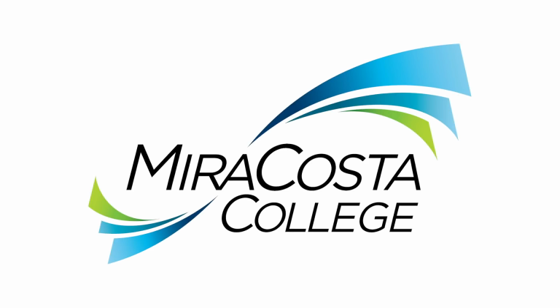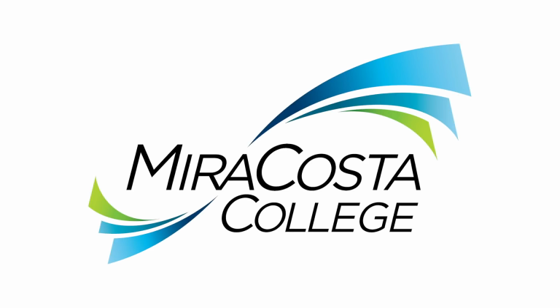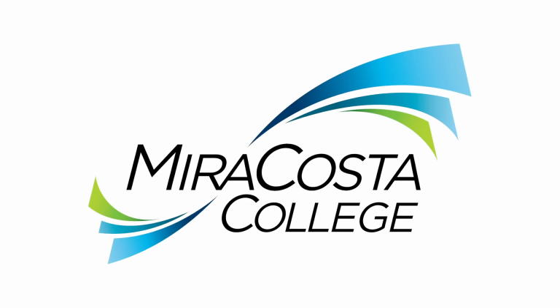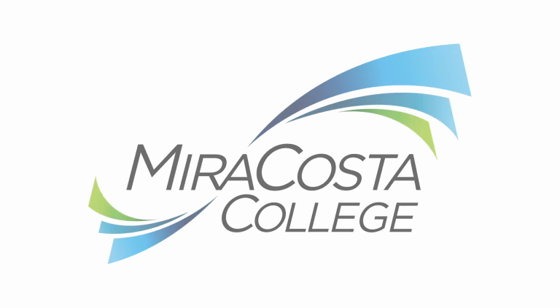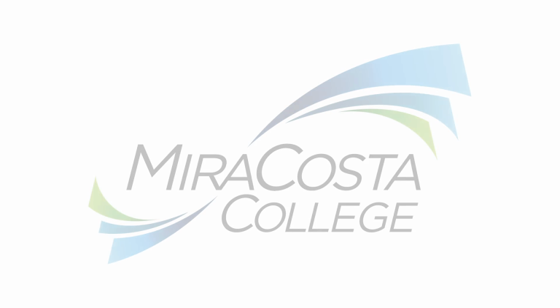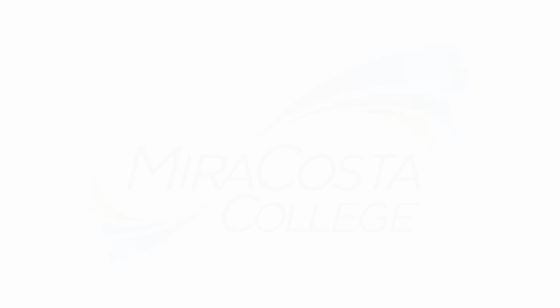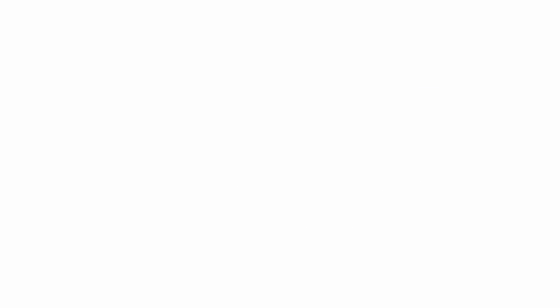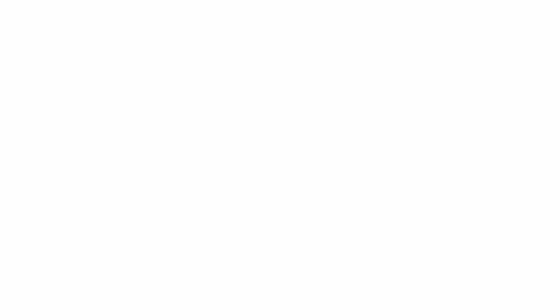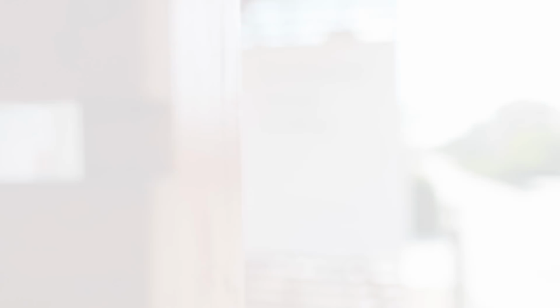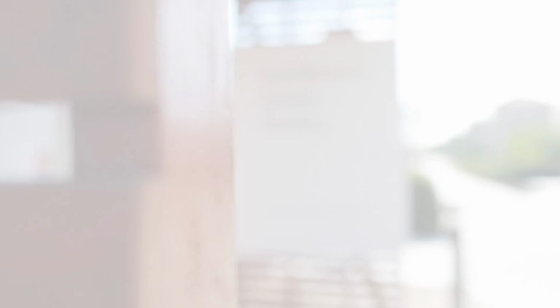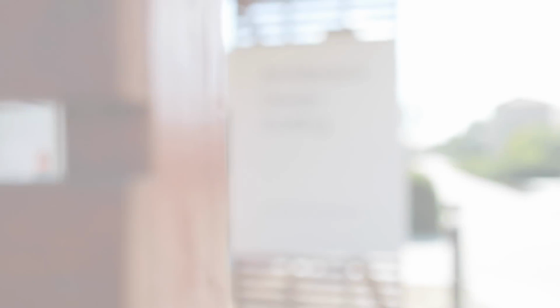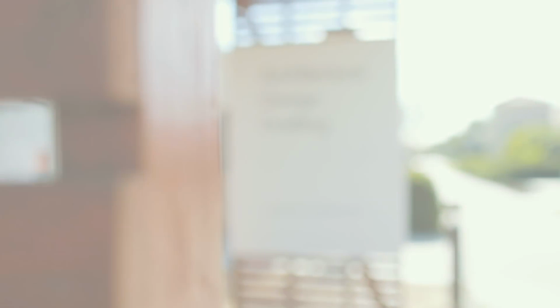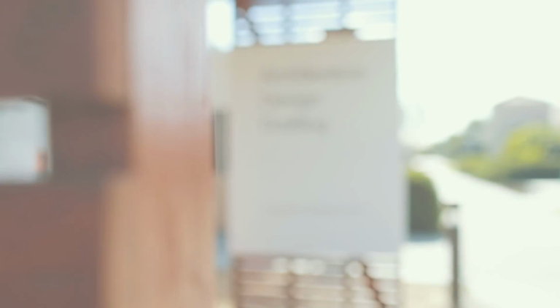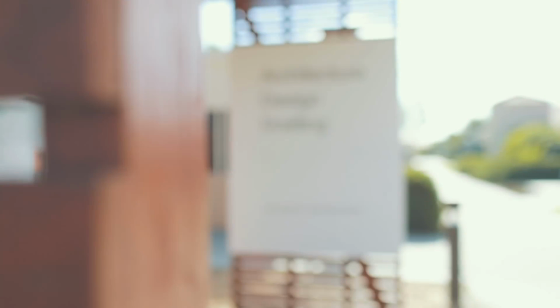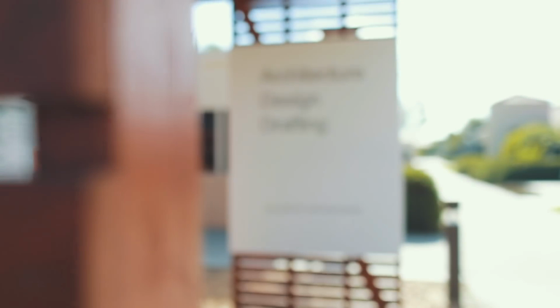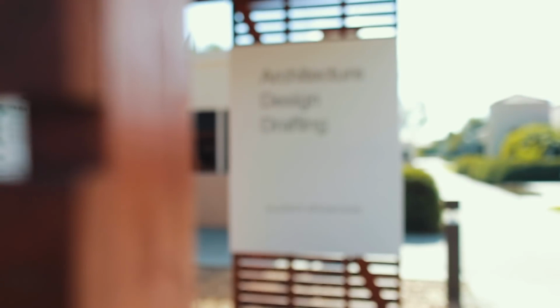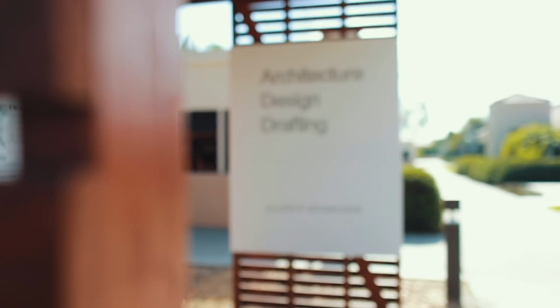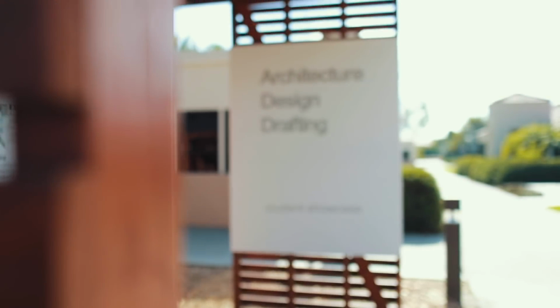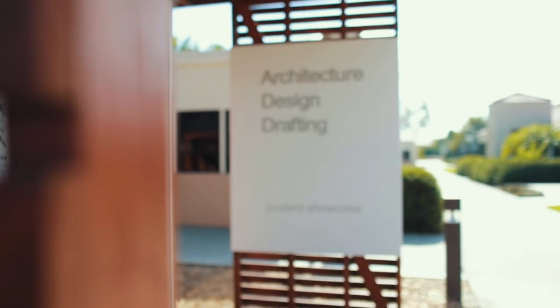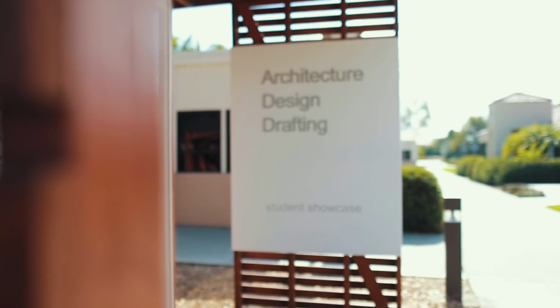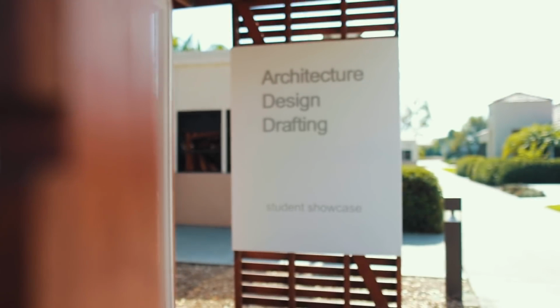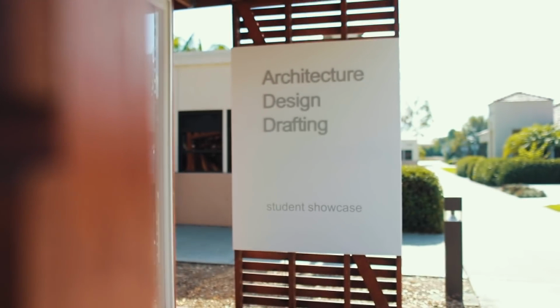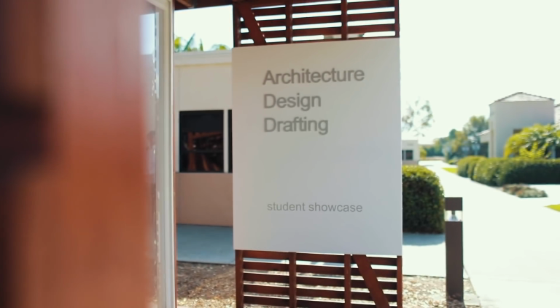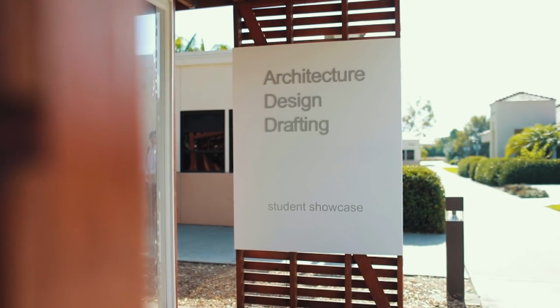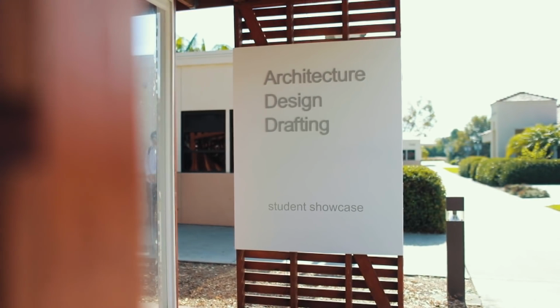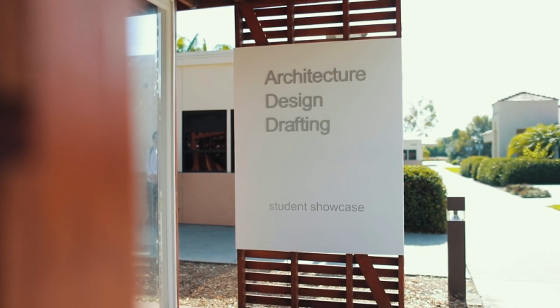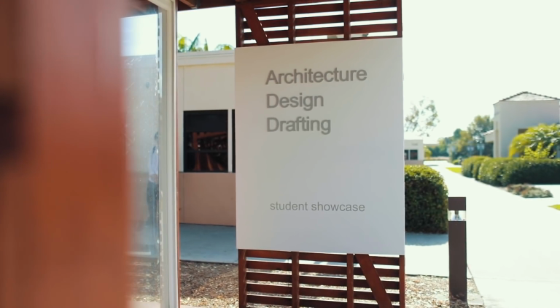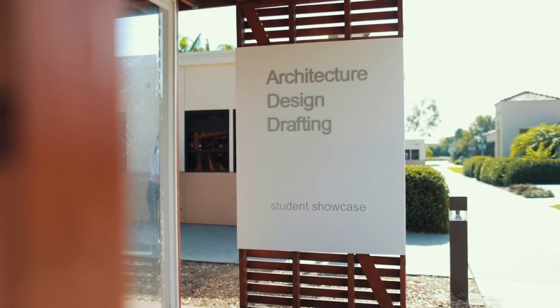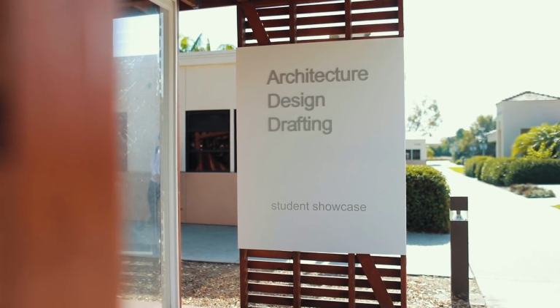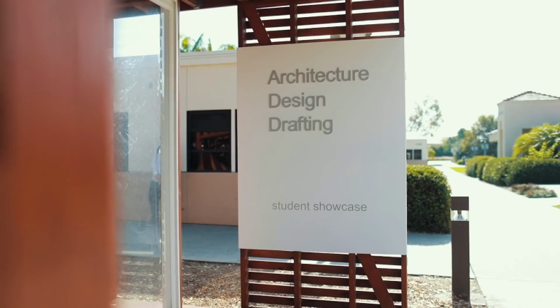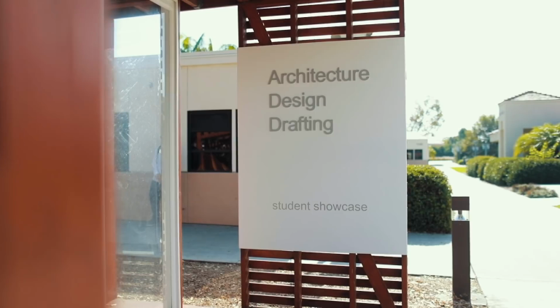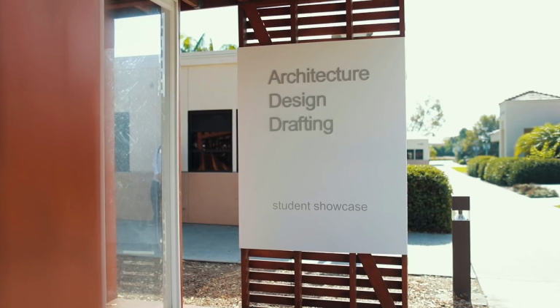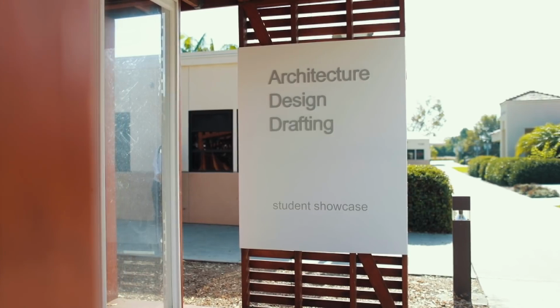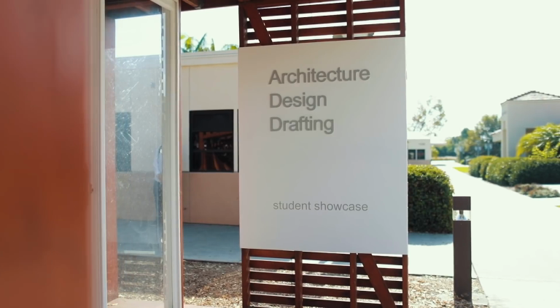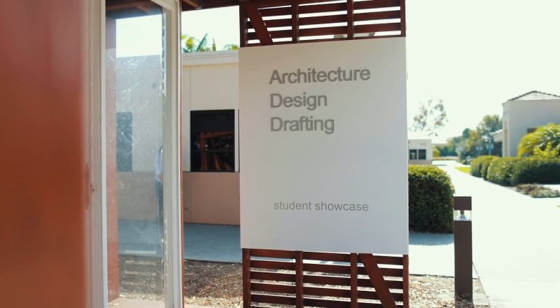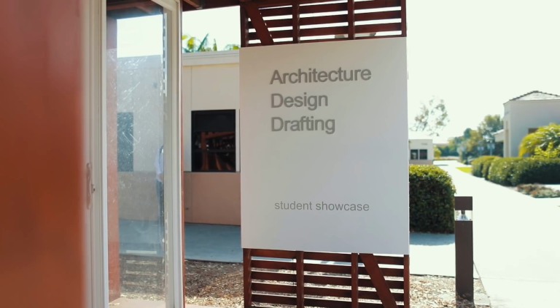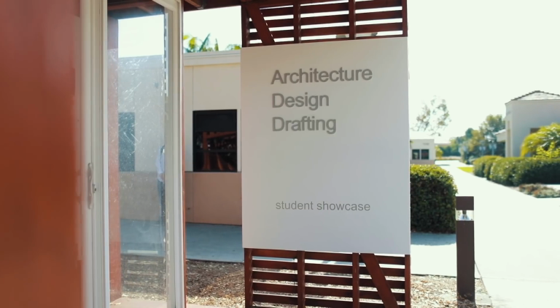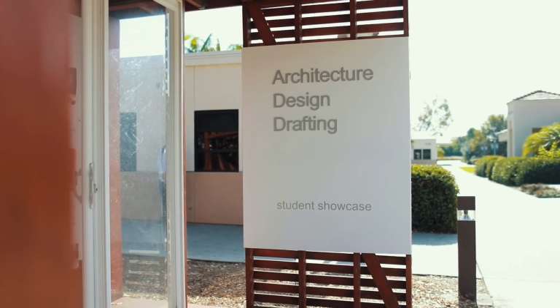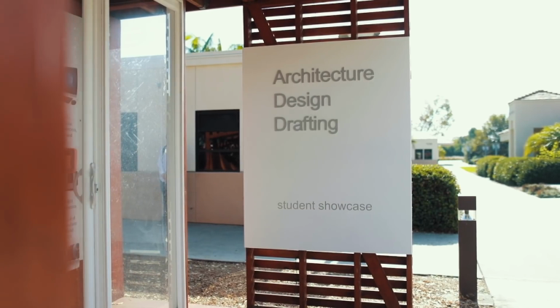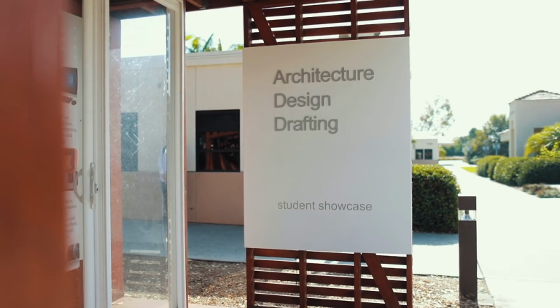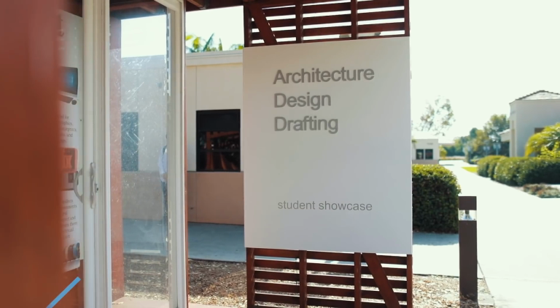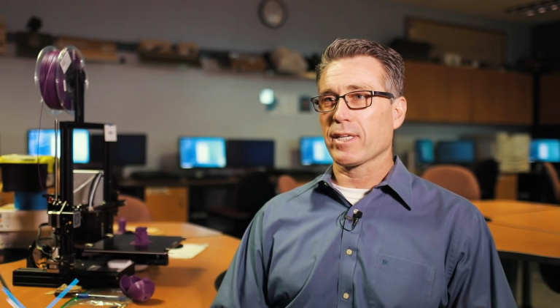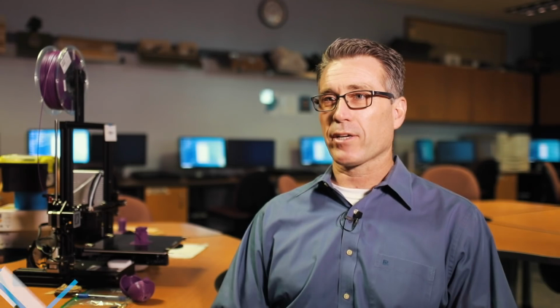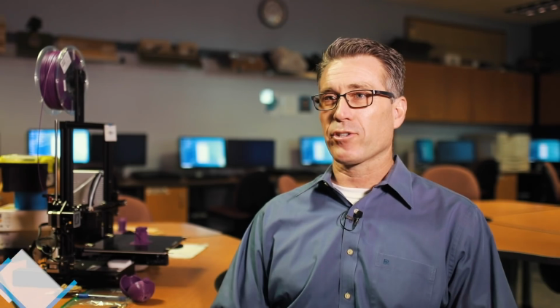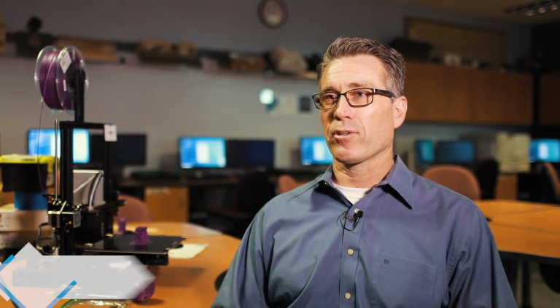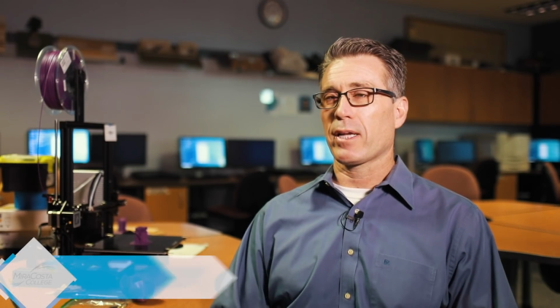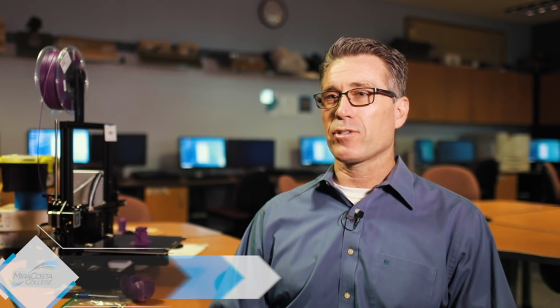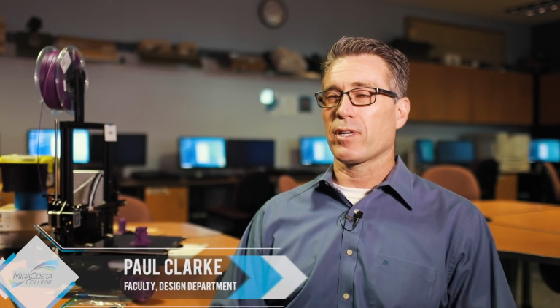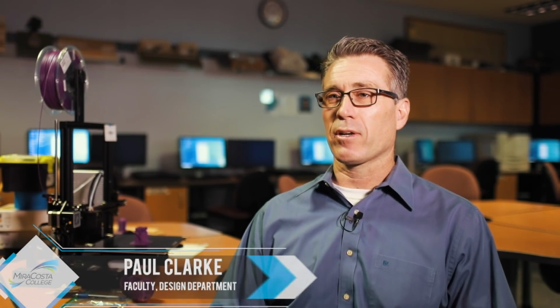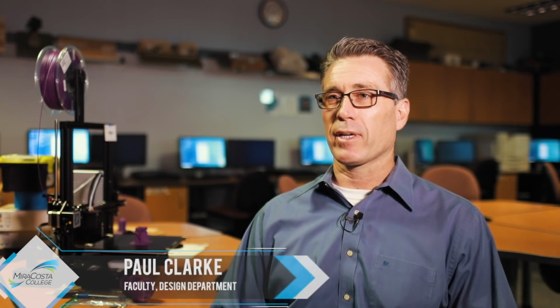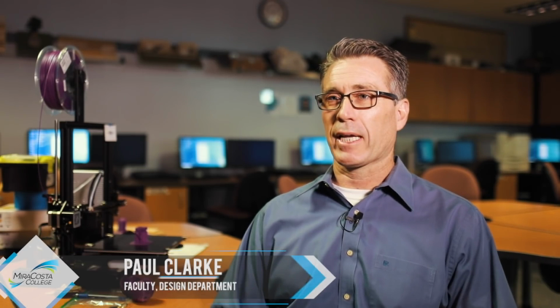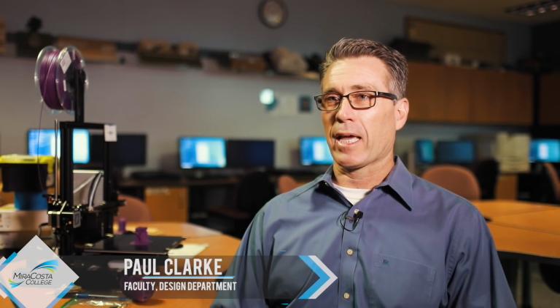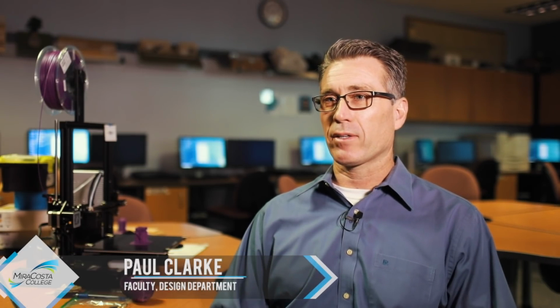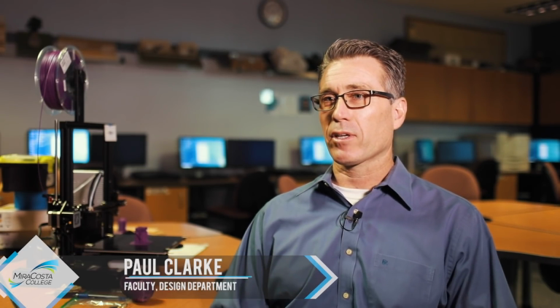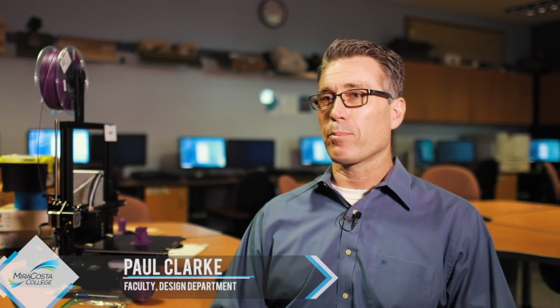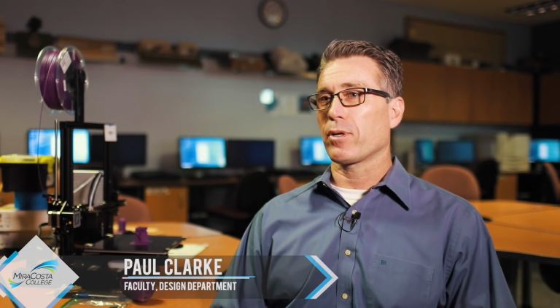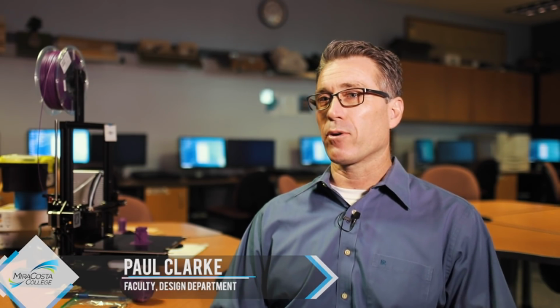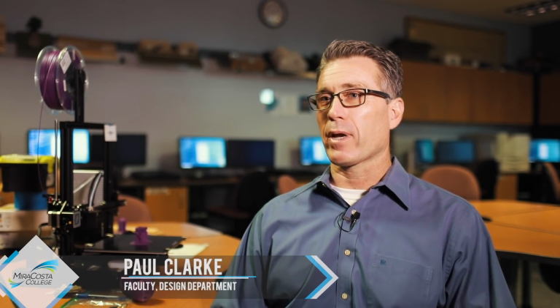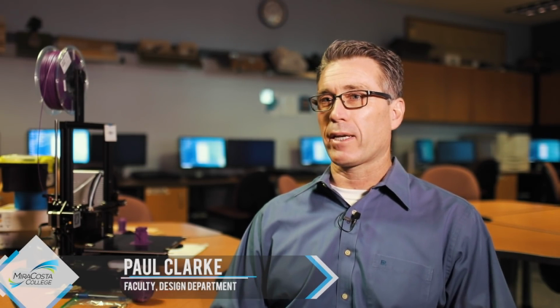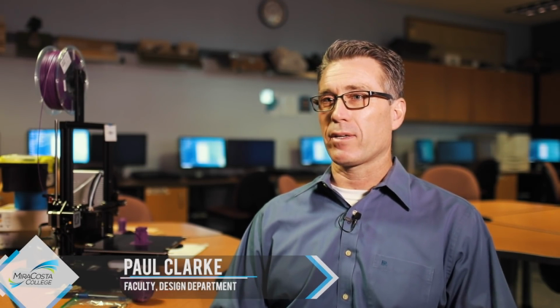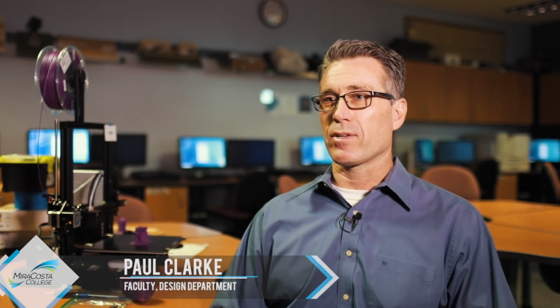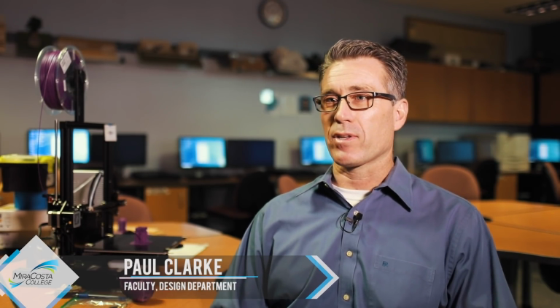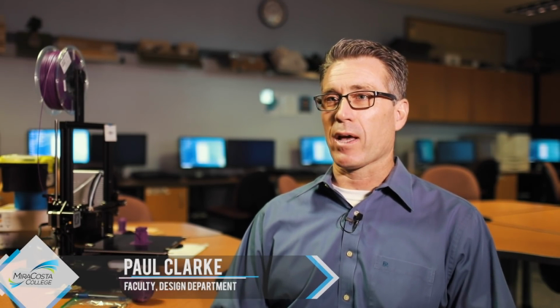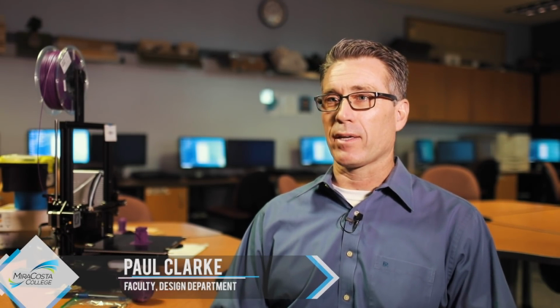The design department teaches mainly the disciplines of architecture, engineering, and computer-aided design.